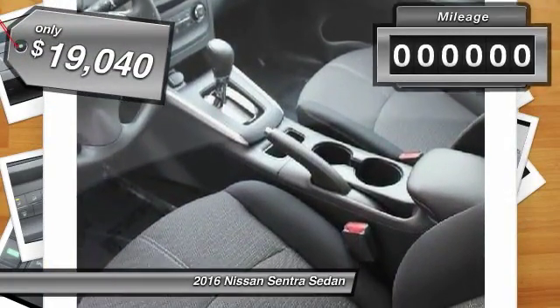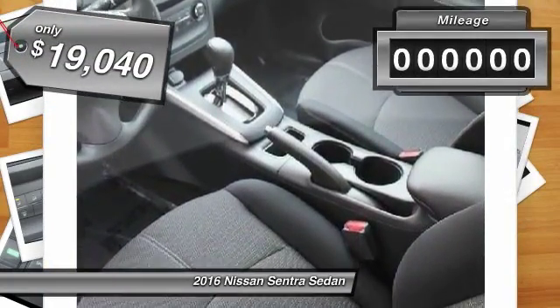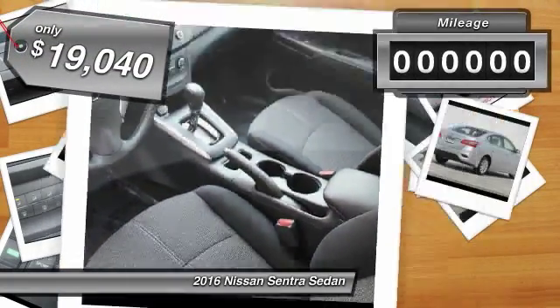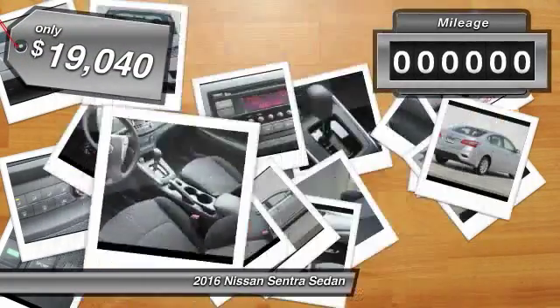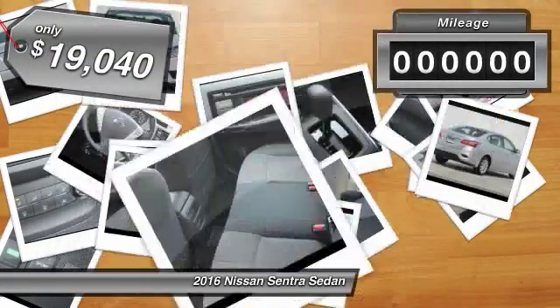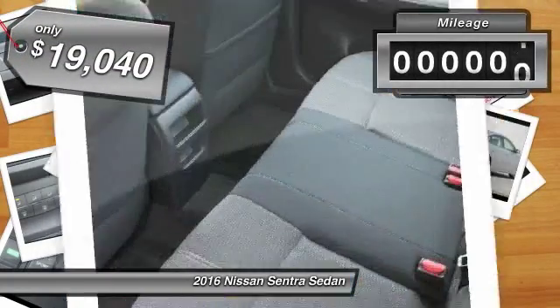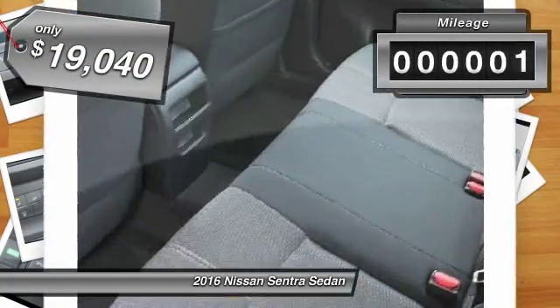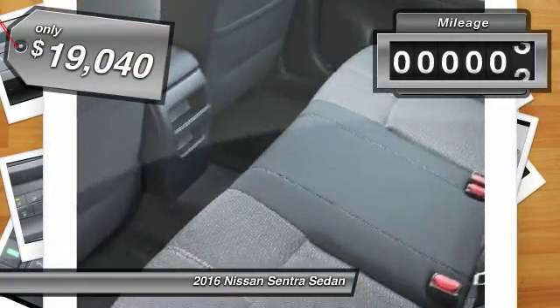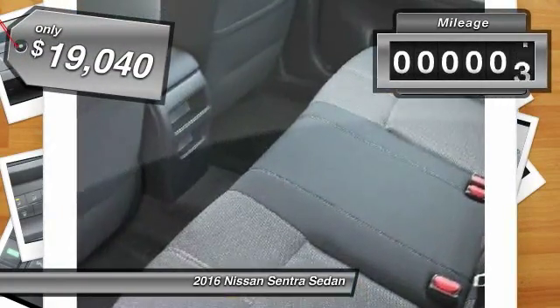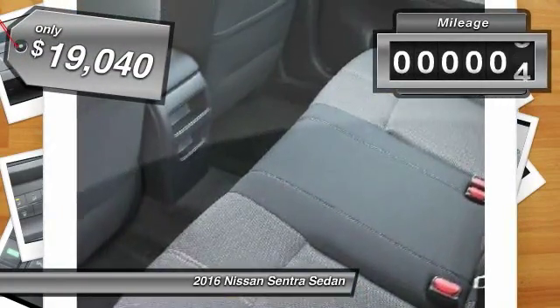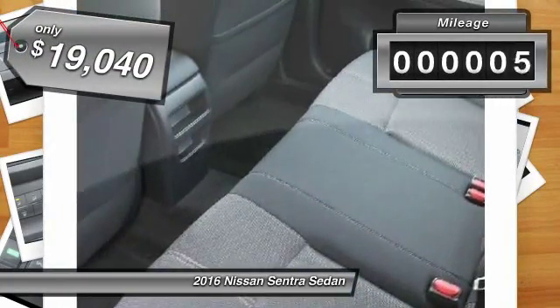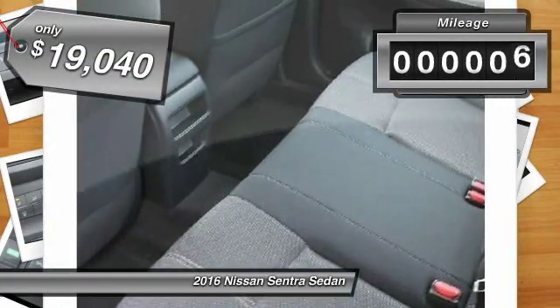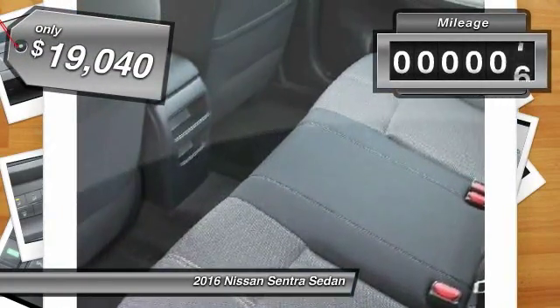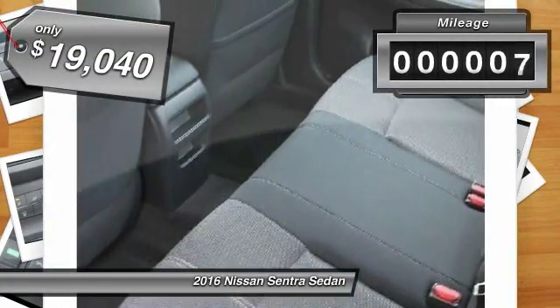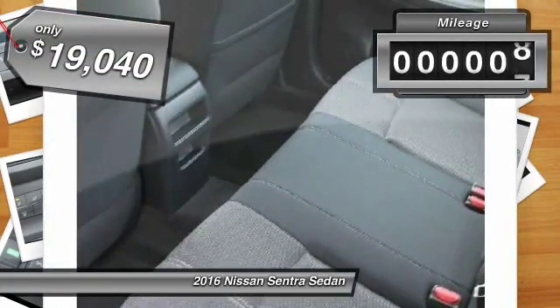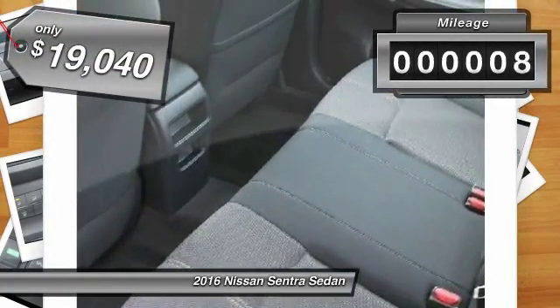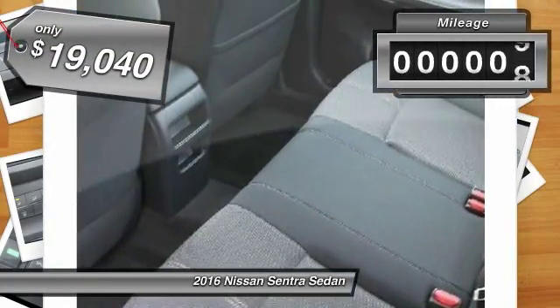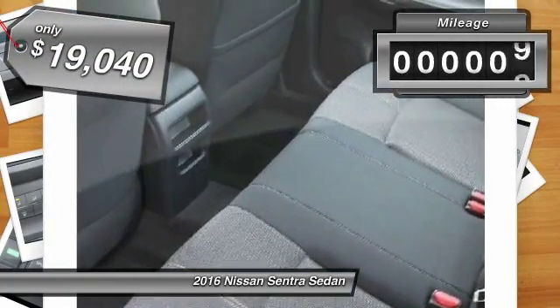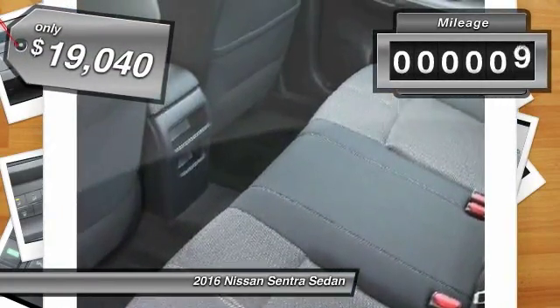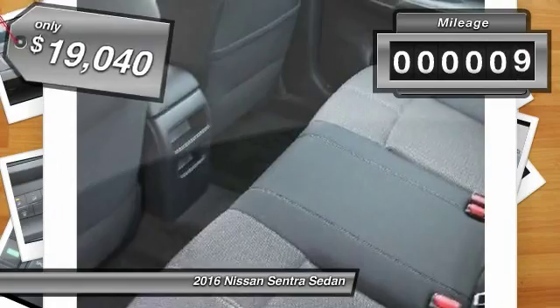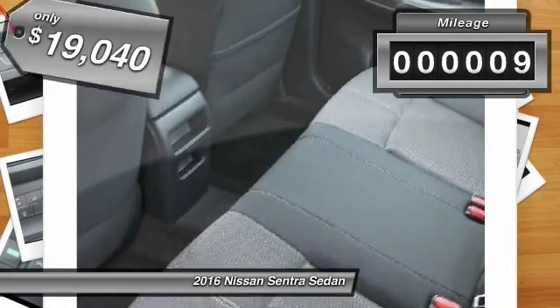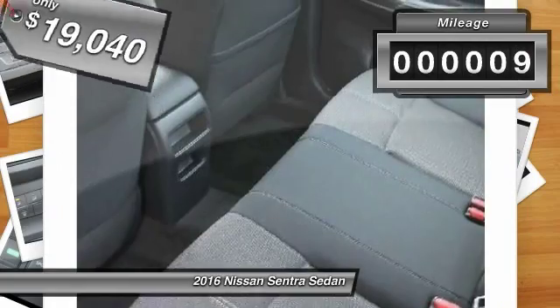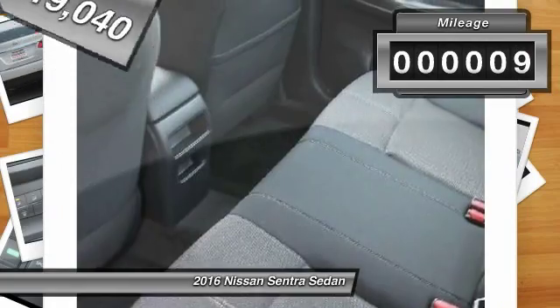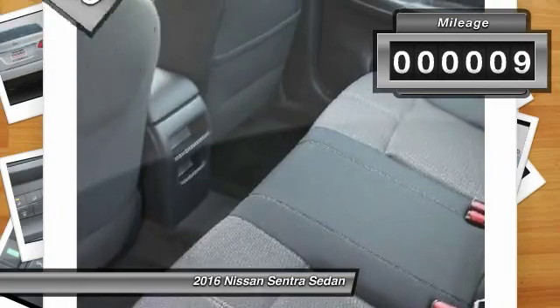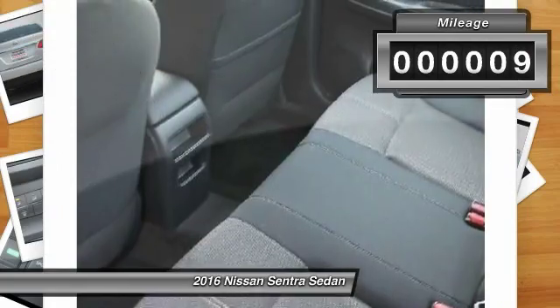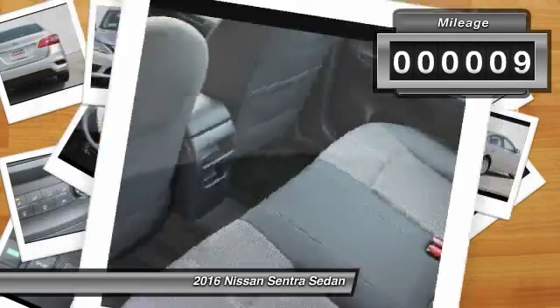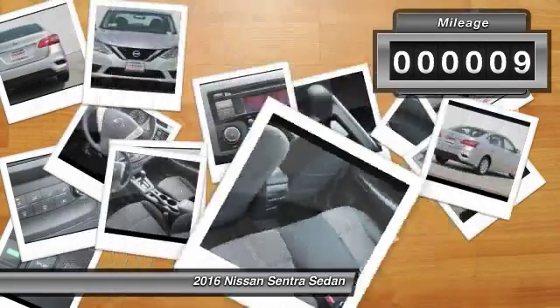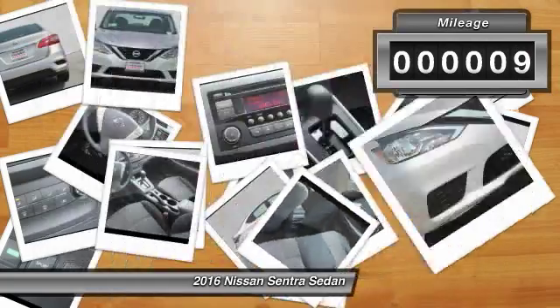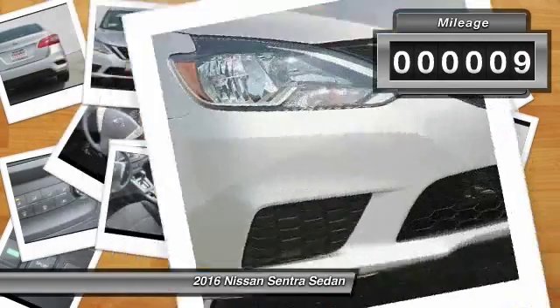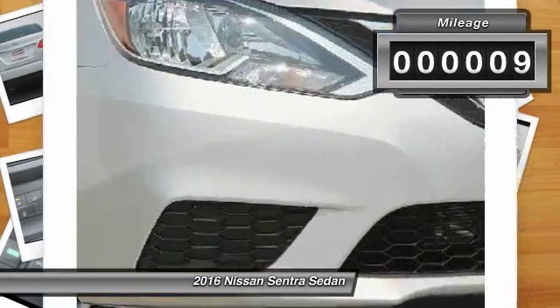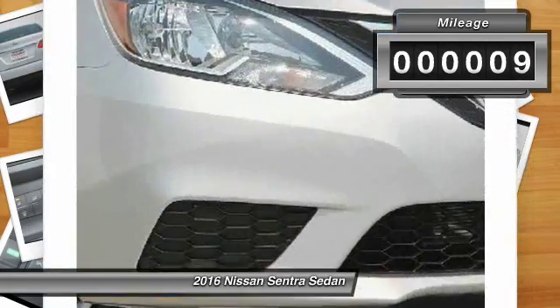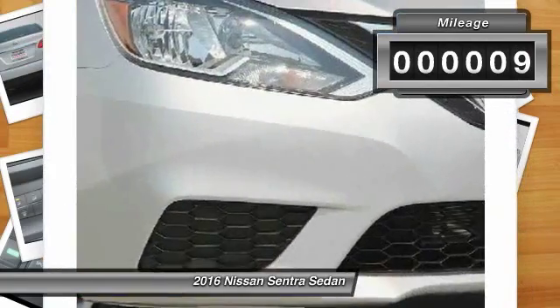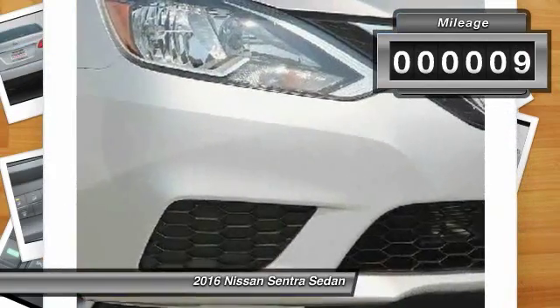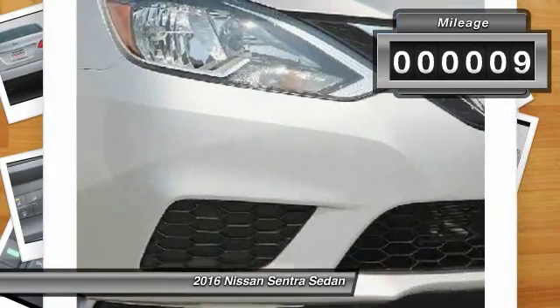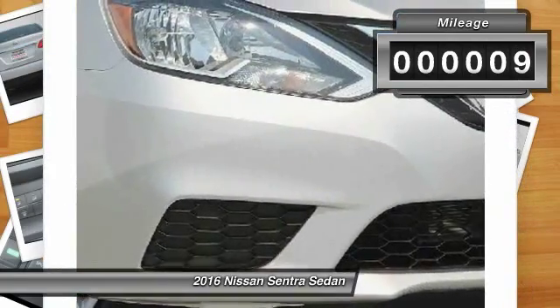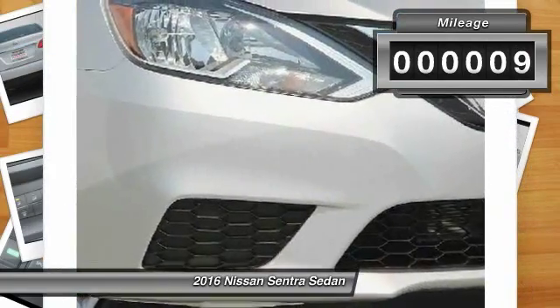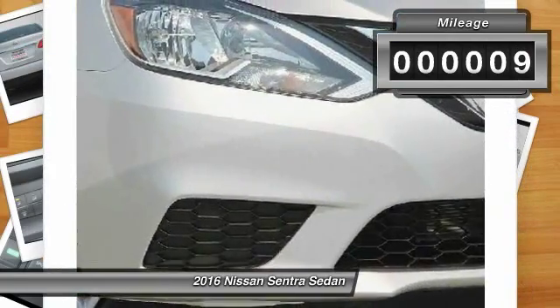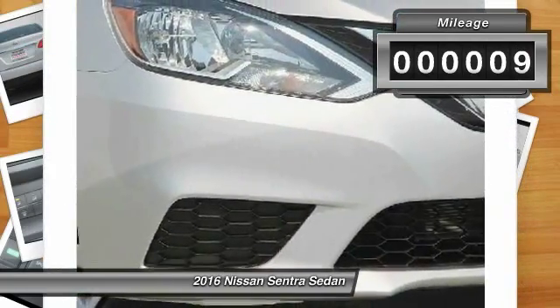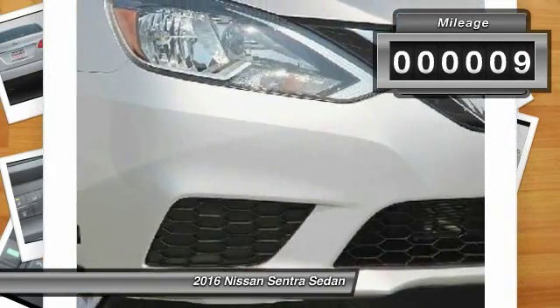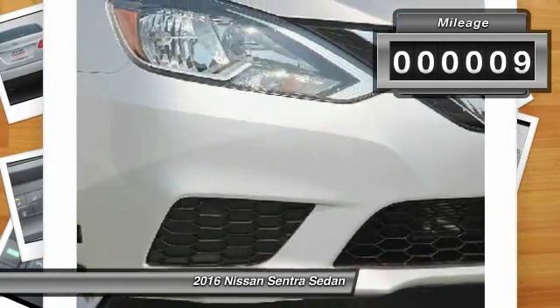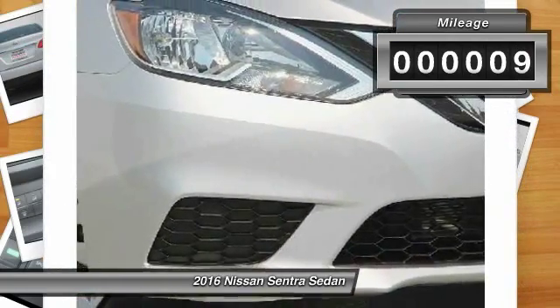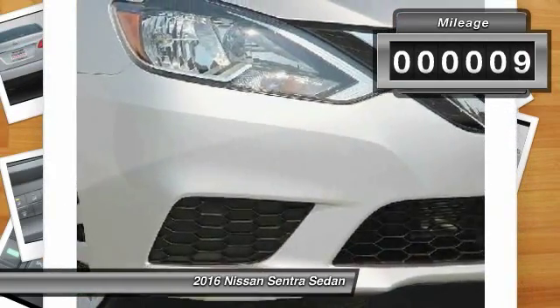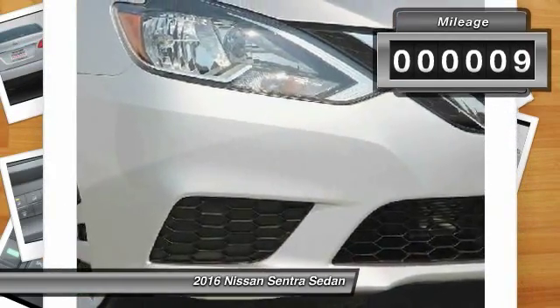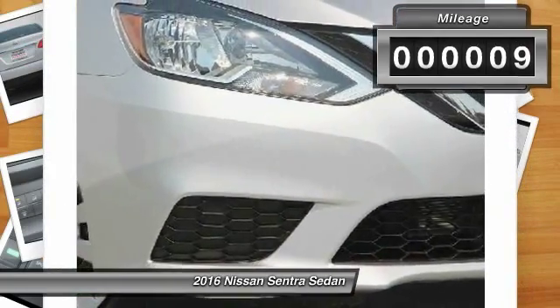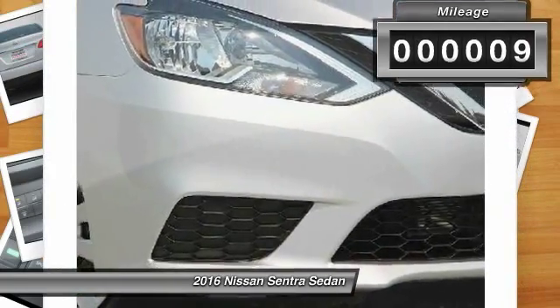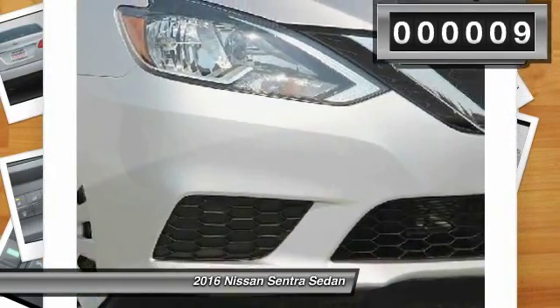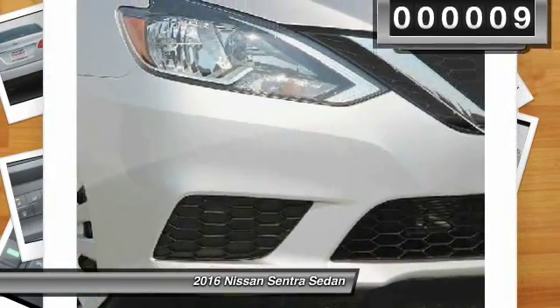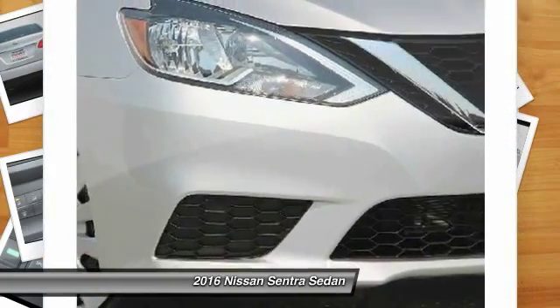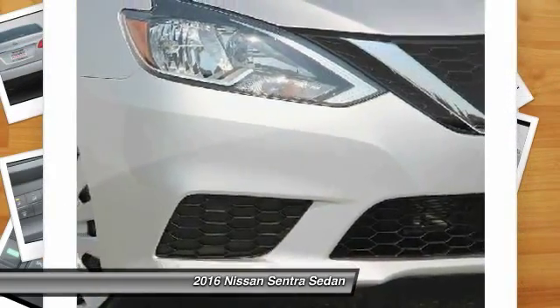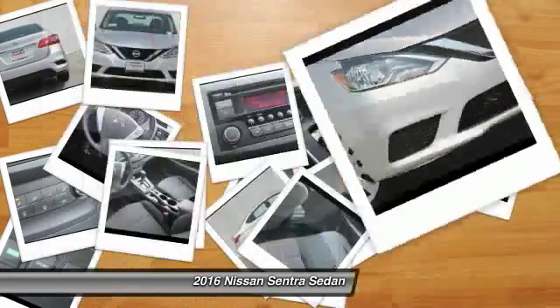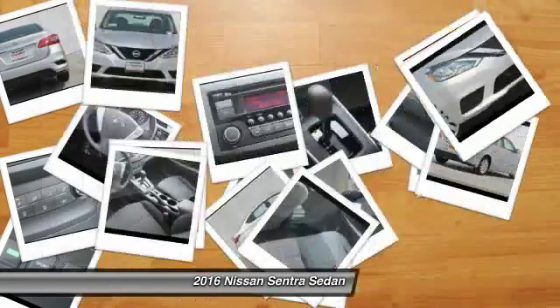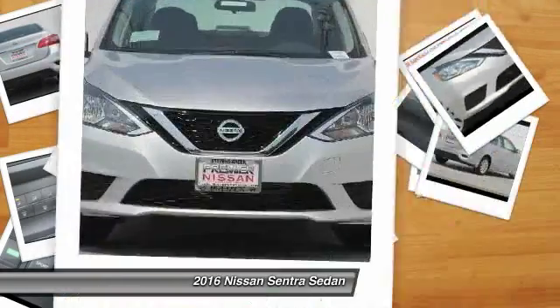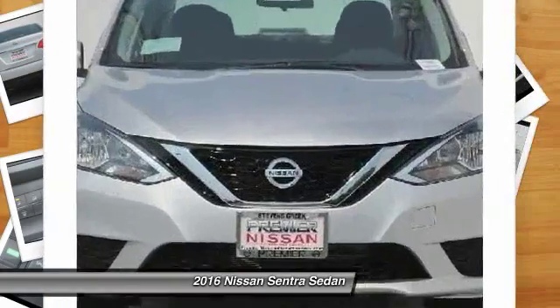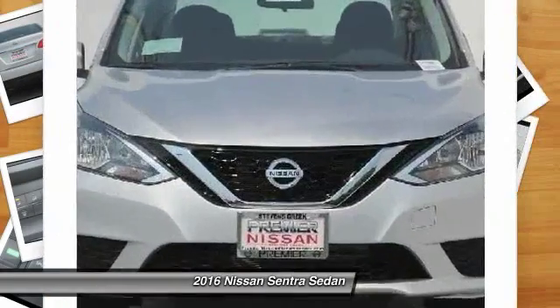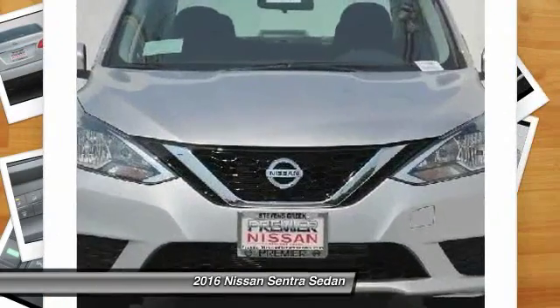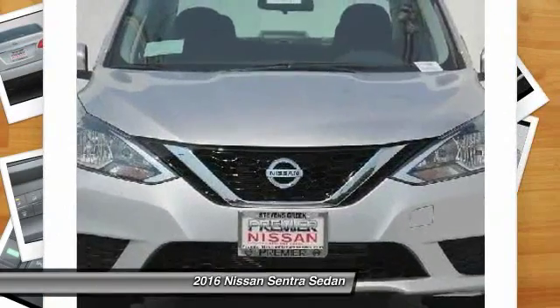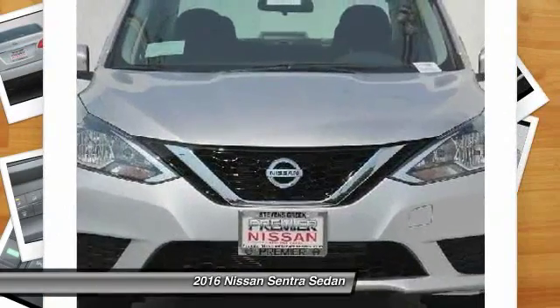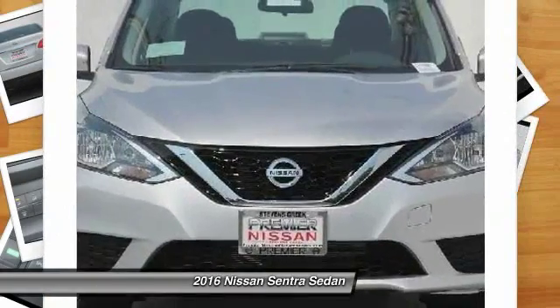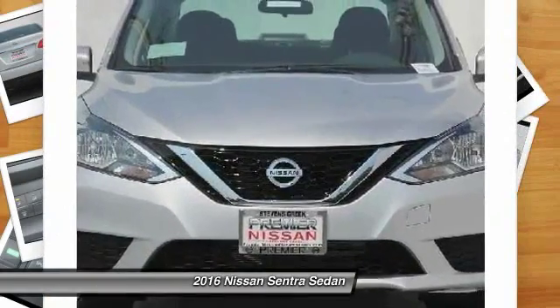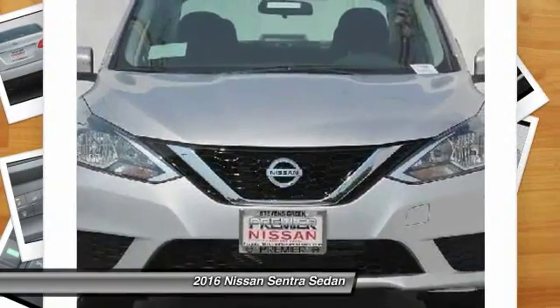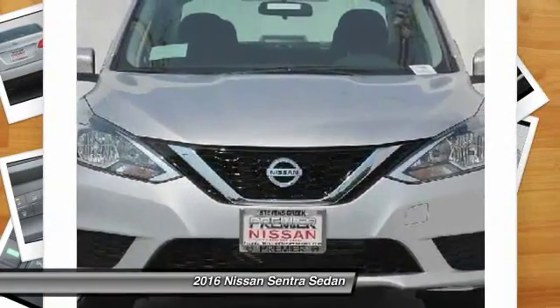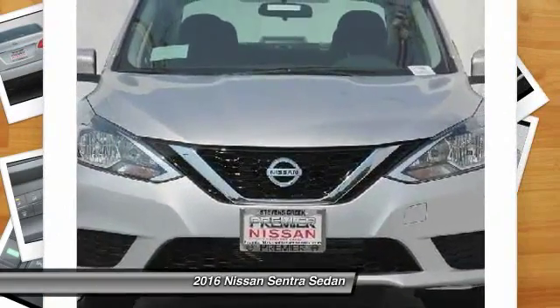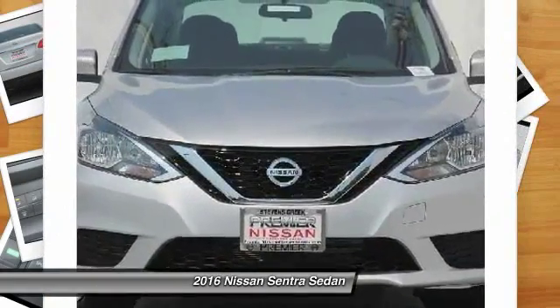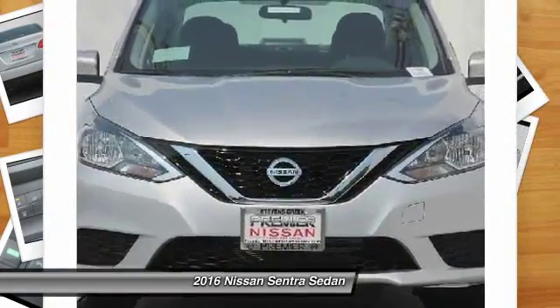This vehicle has less than 100 miles. Here are some of this vehicle's great options: Cloth Seat Trim.